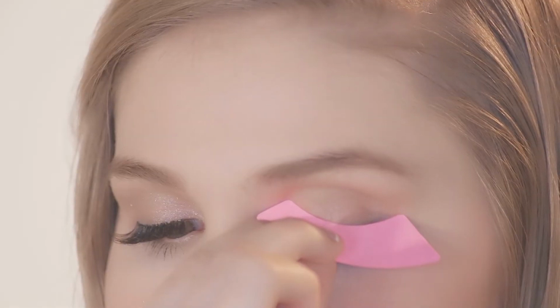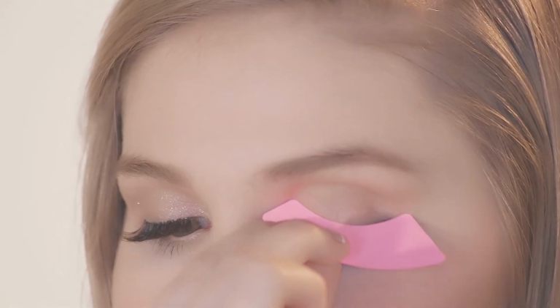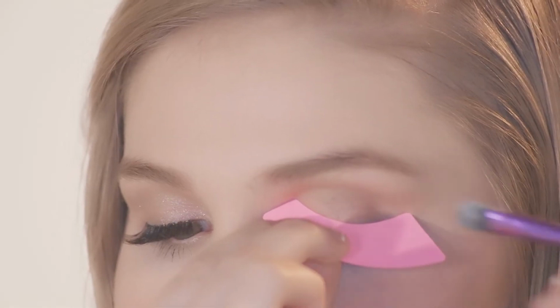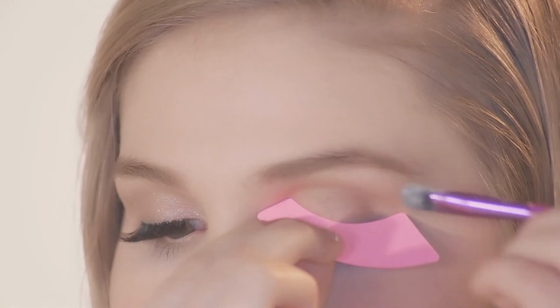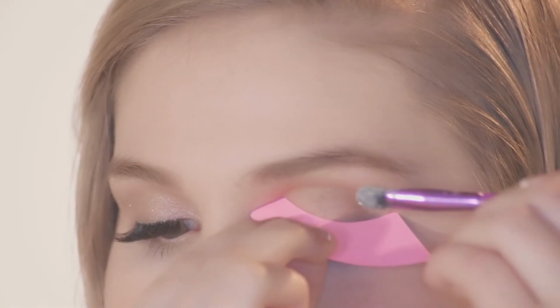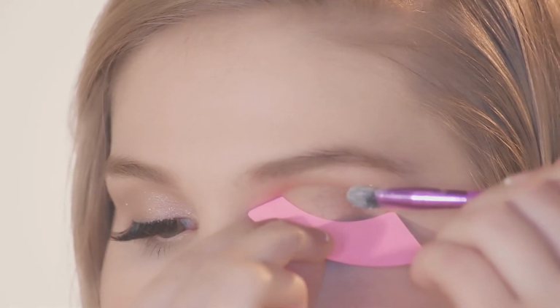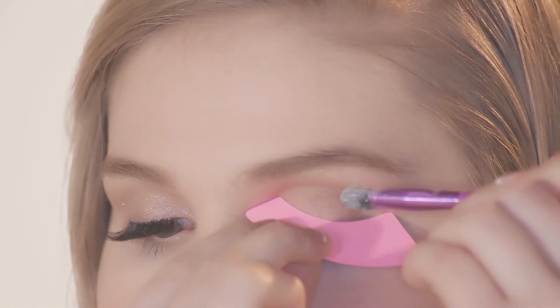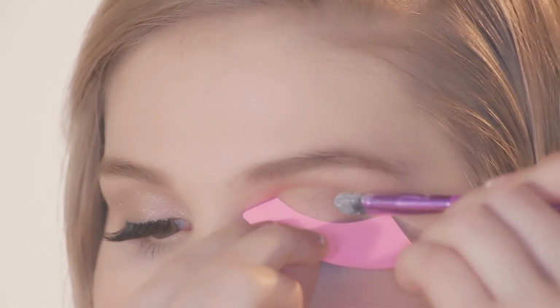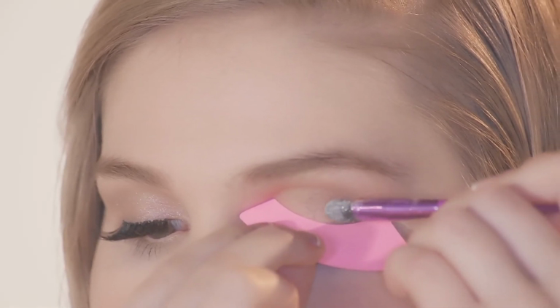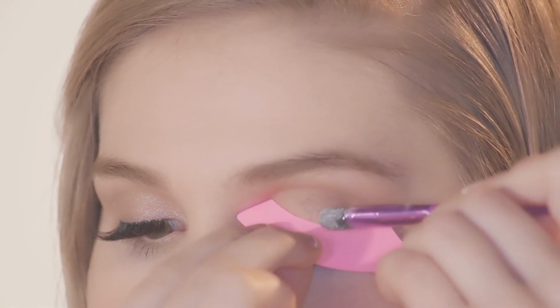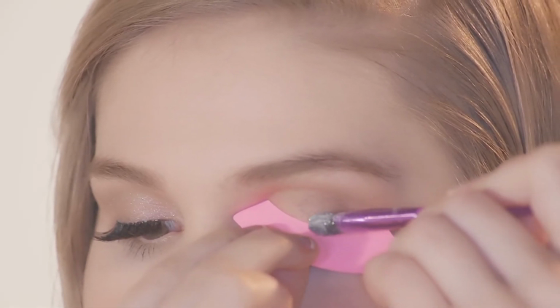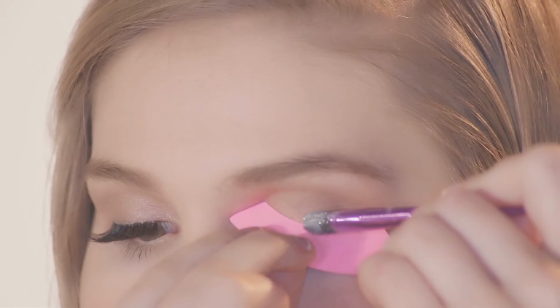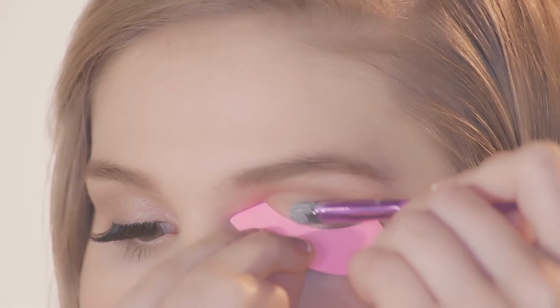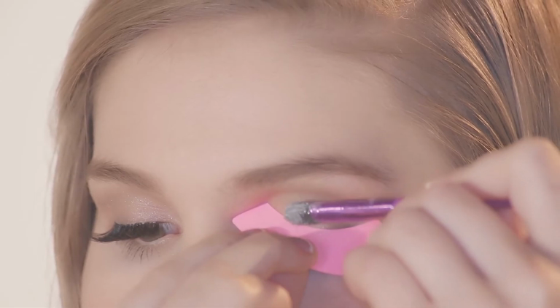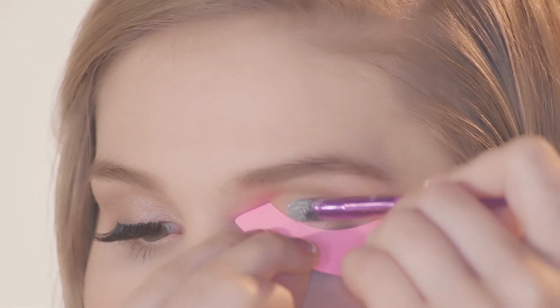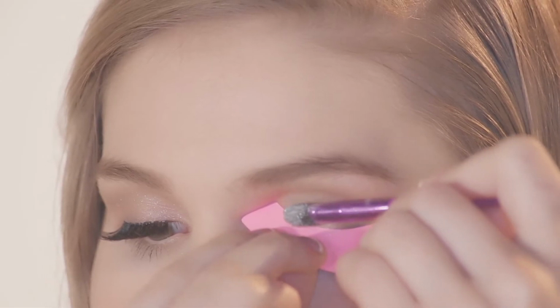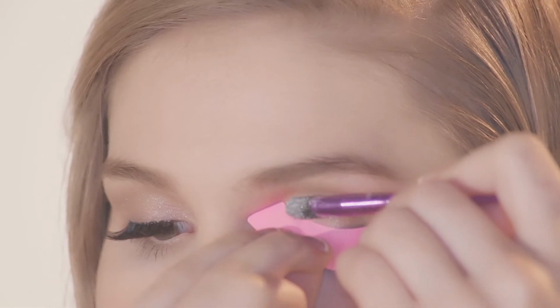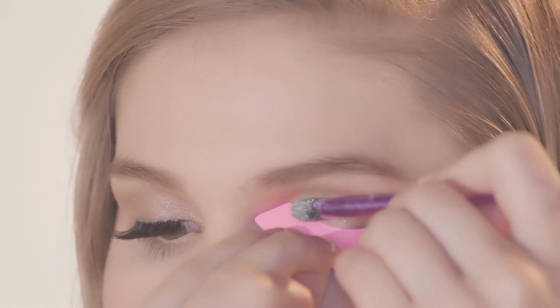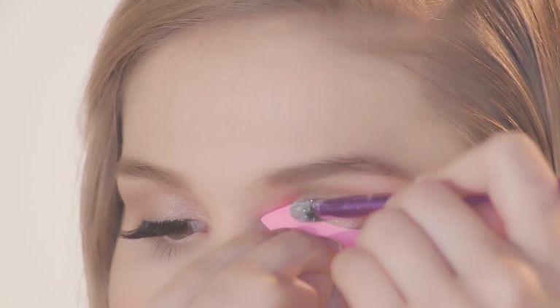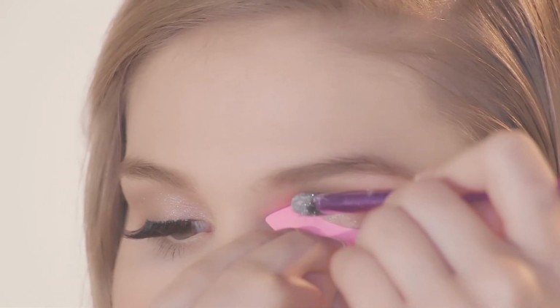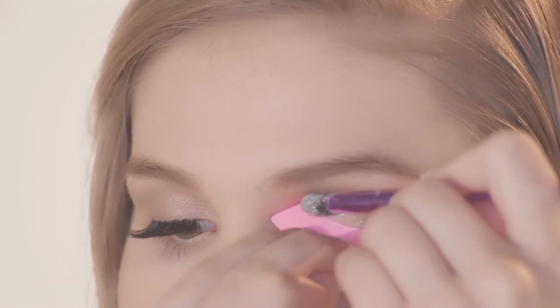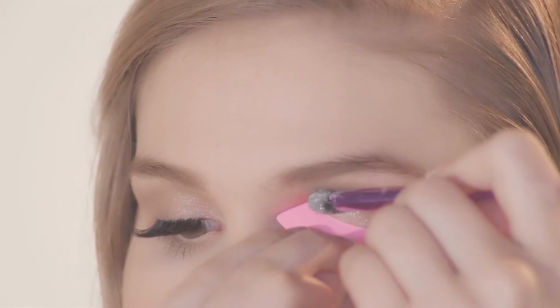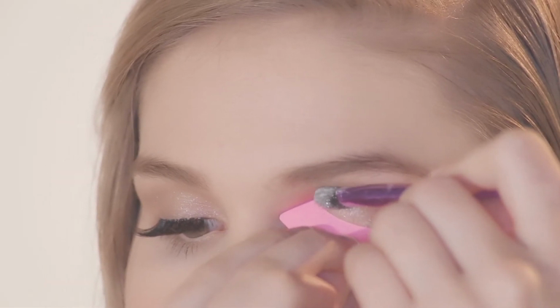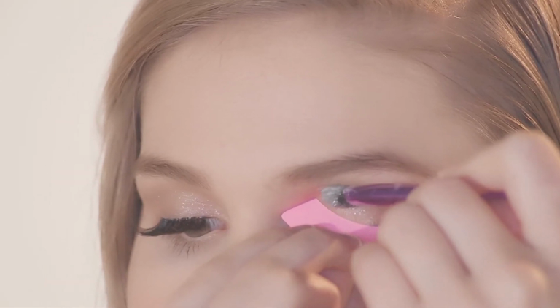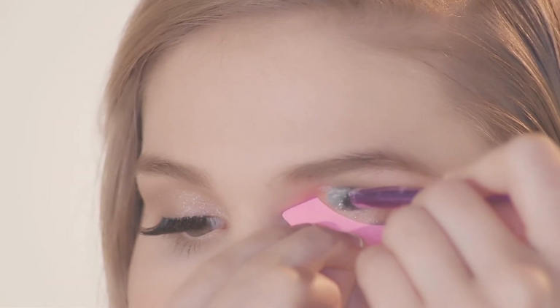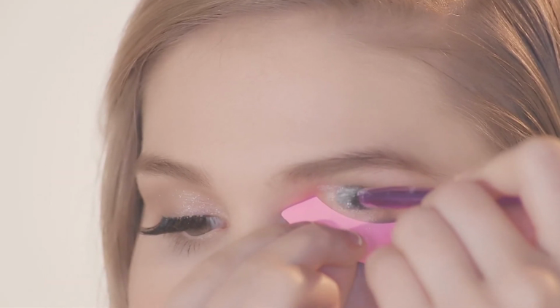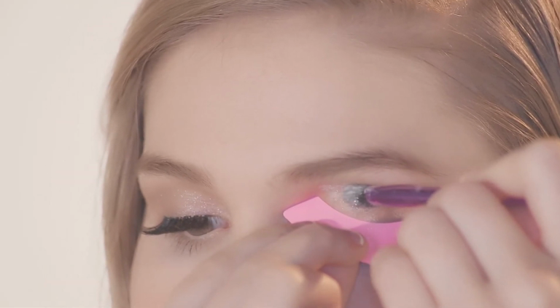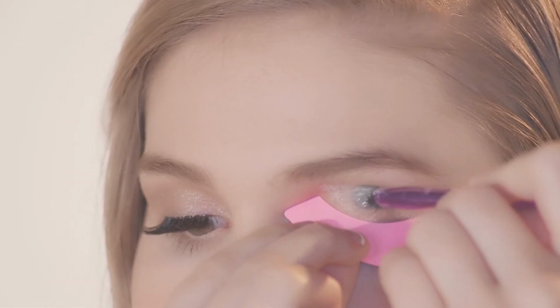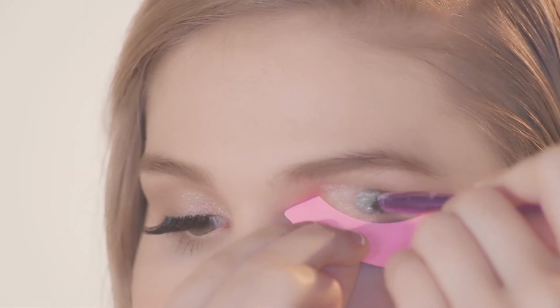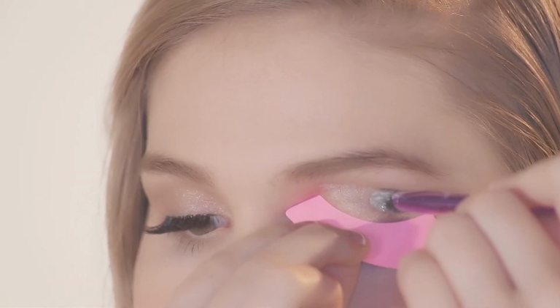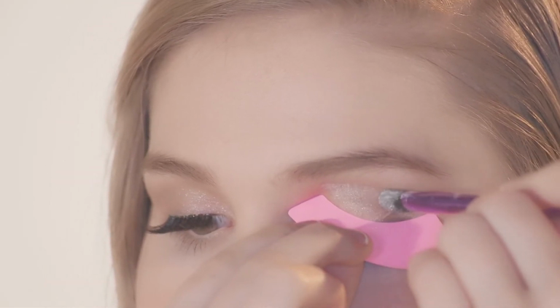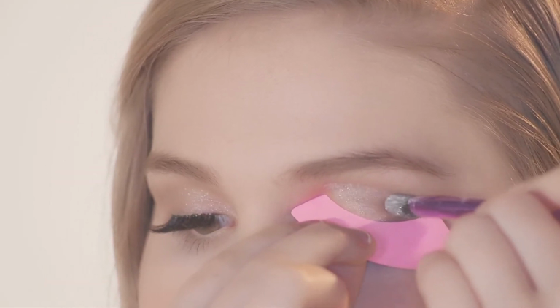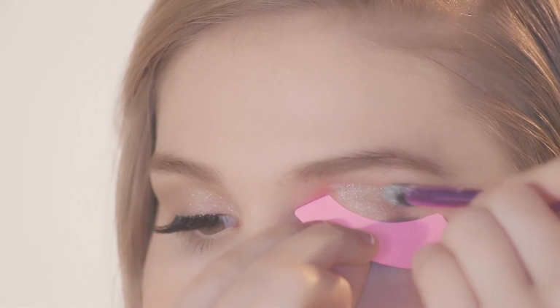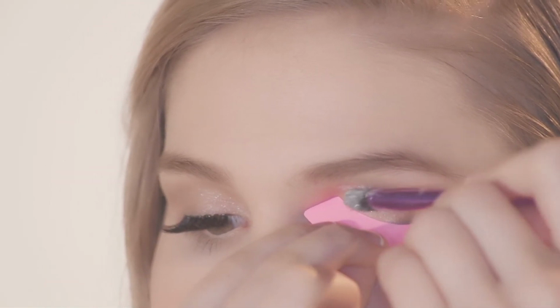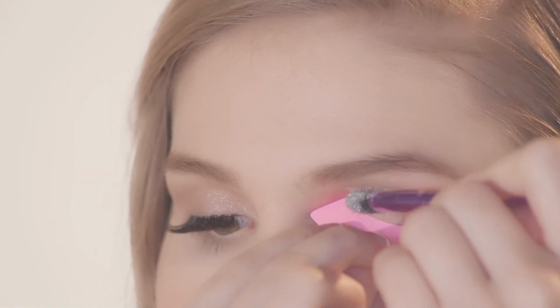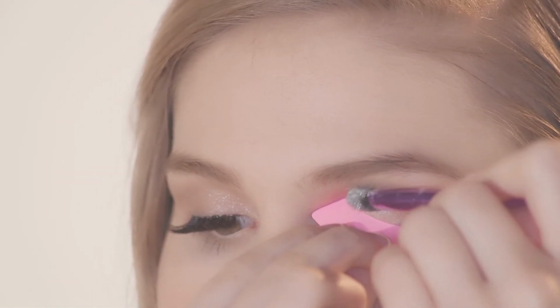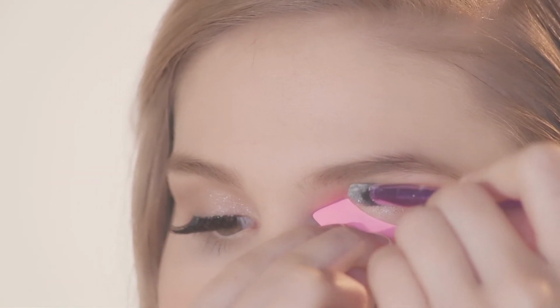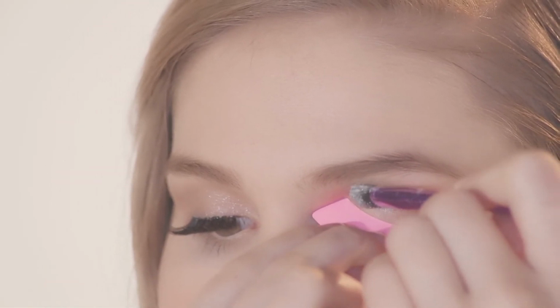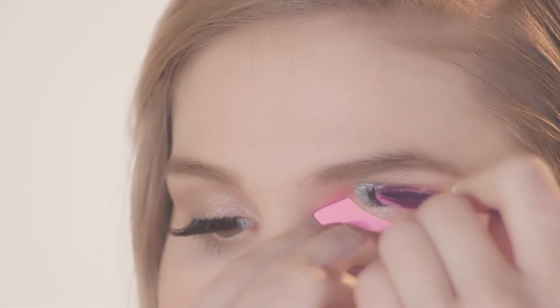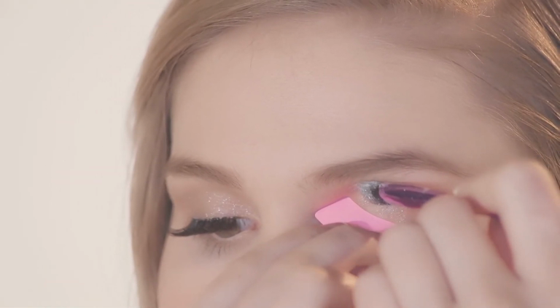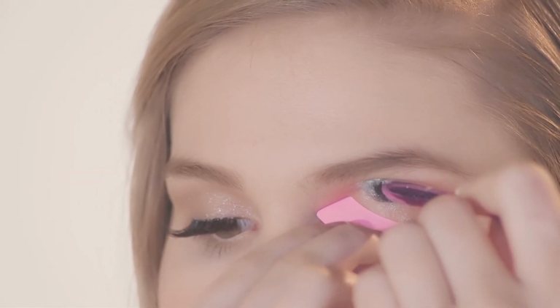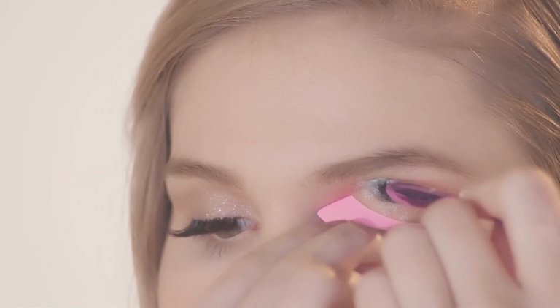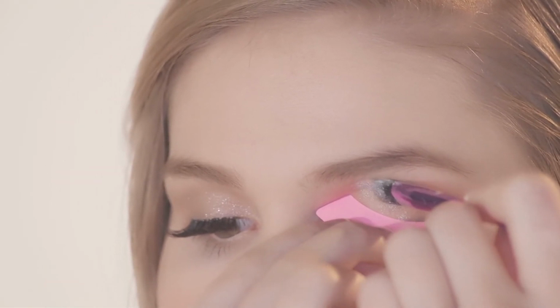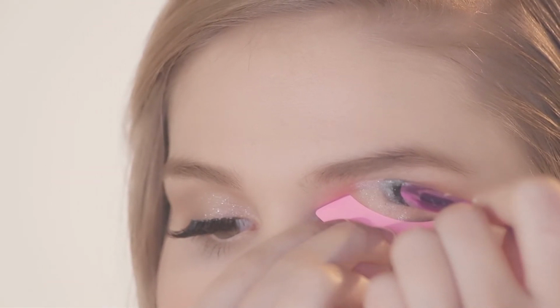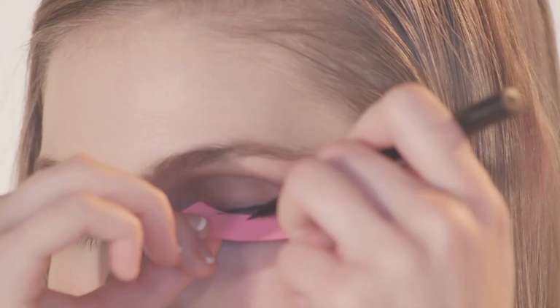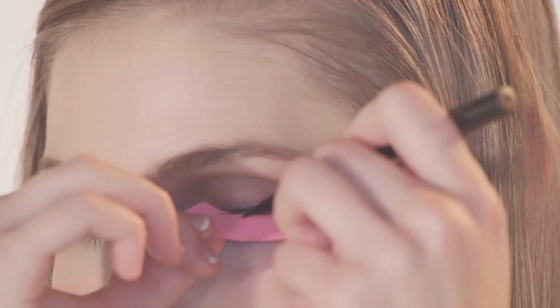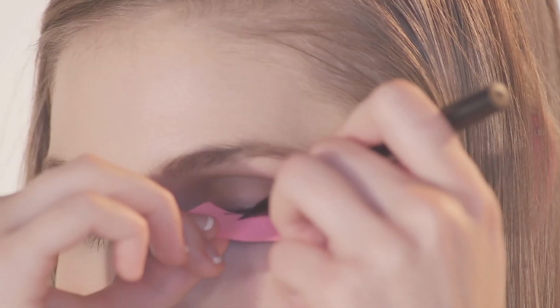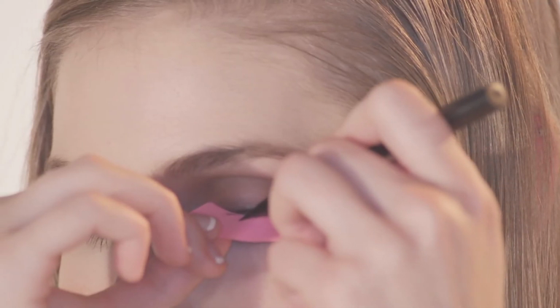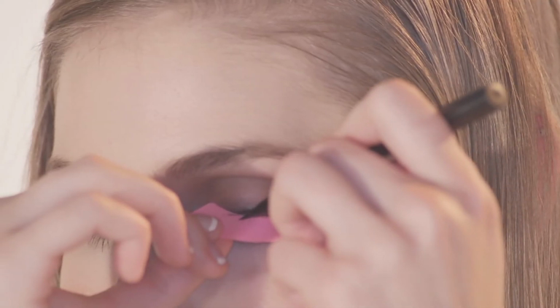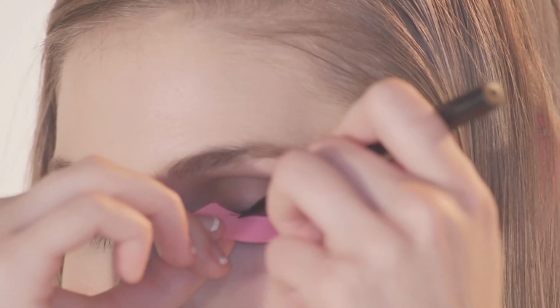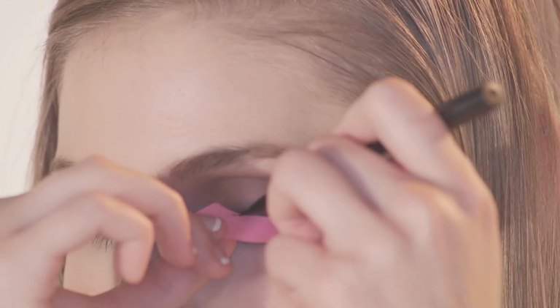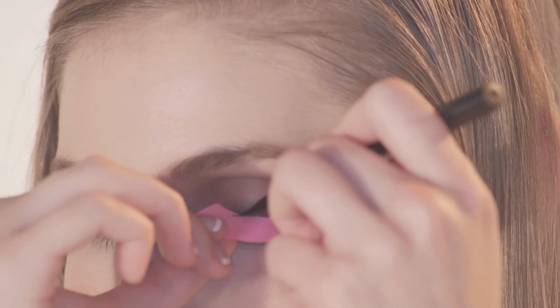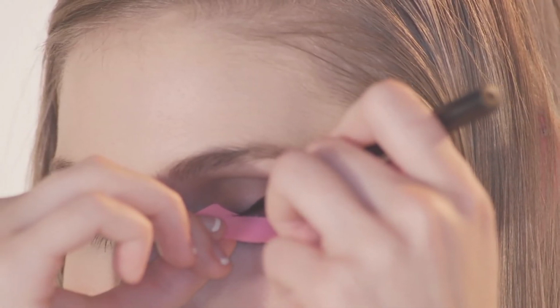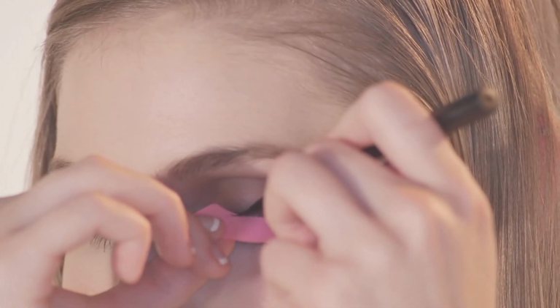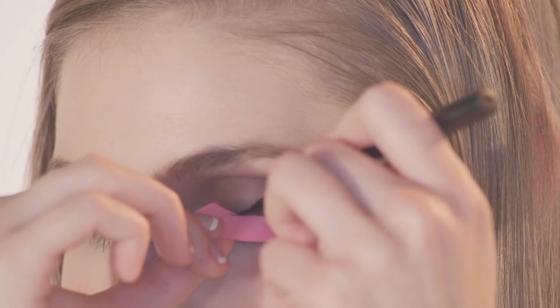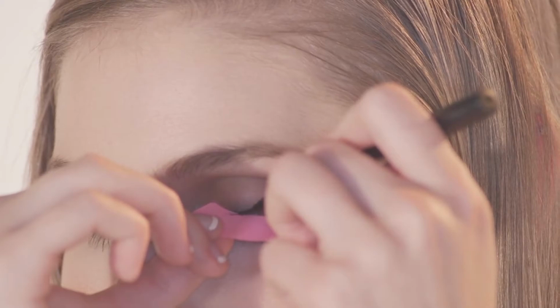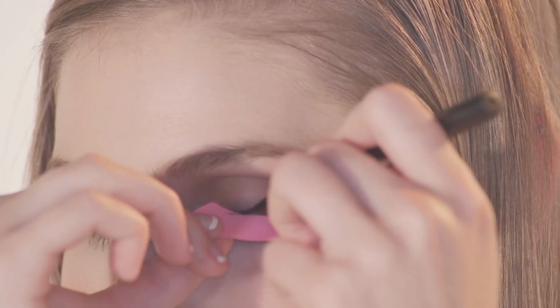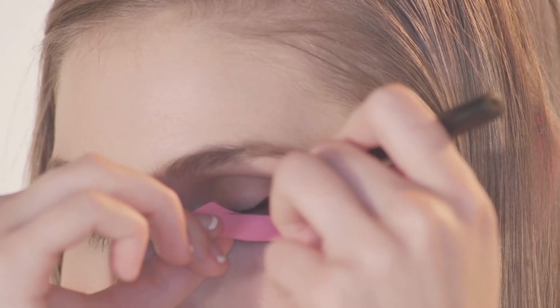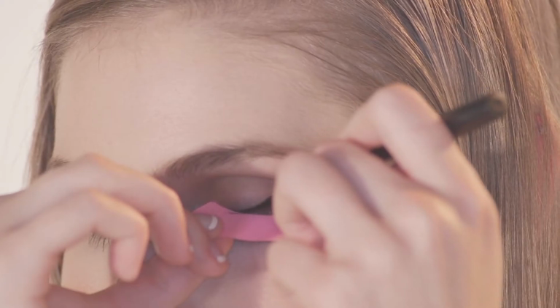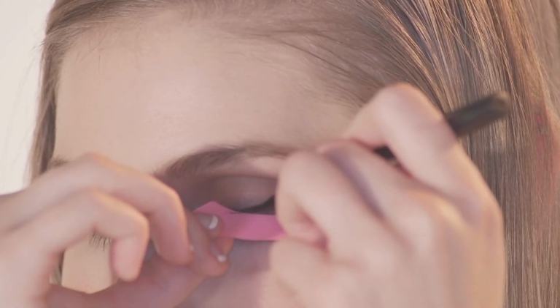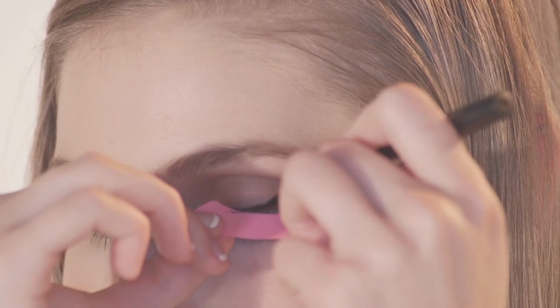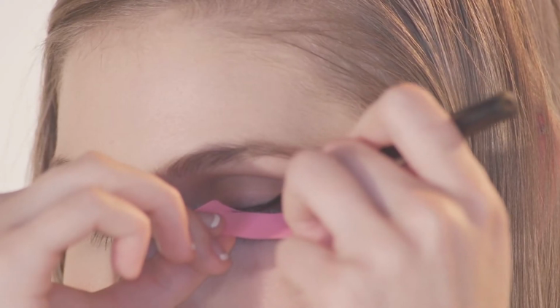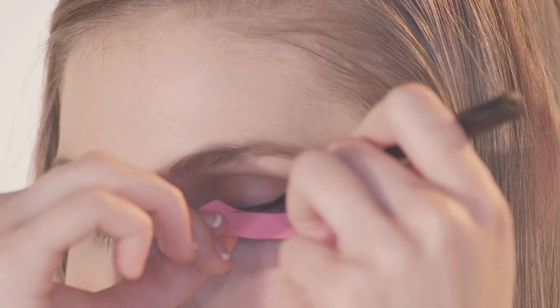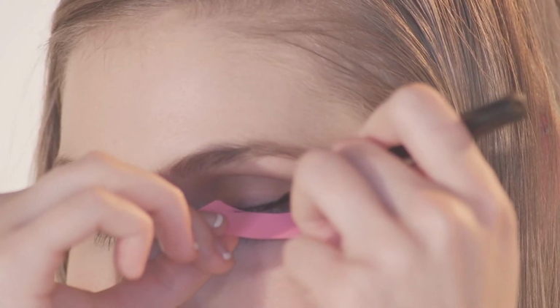Glitter can give you a dazzling look, and now it's even easier to achieve without spillover. Use it for precision eyeliner application.